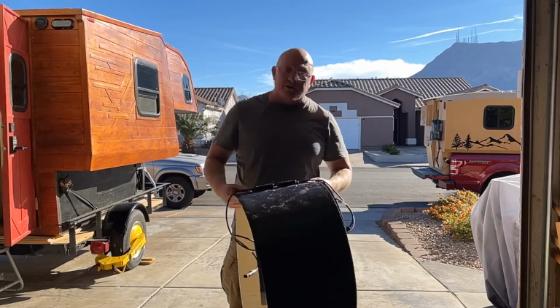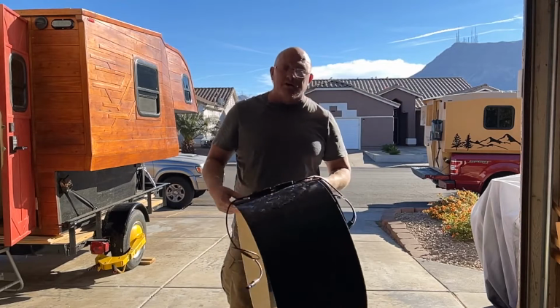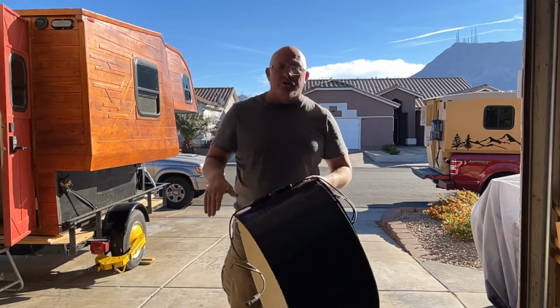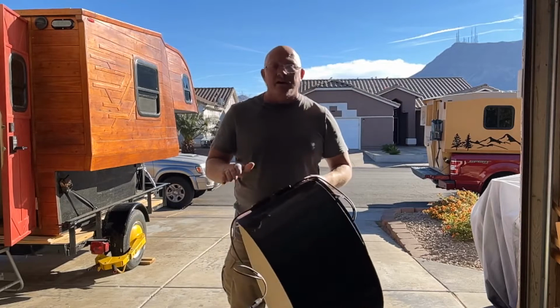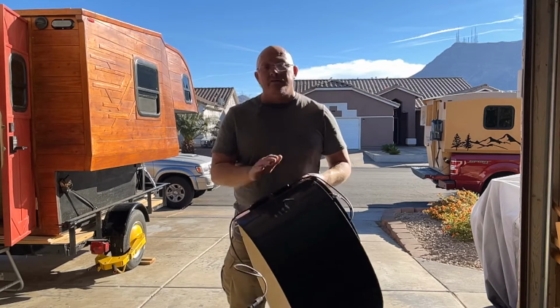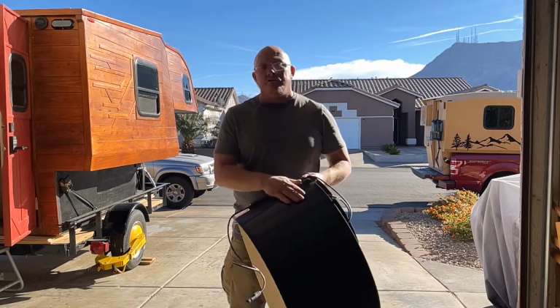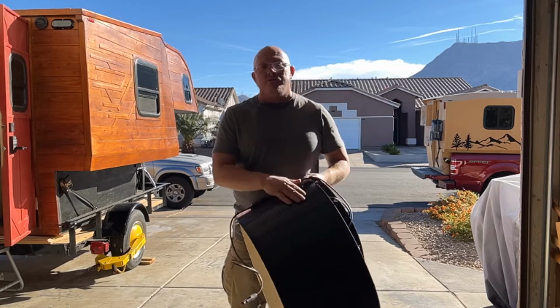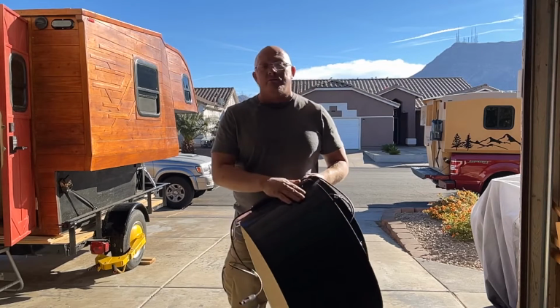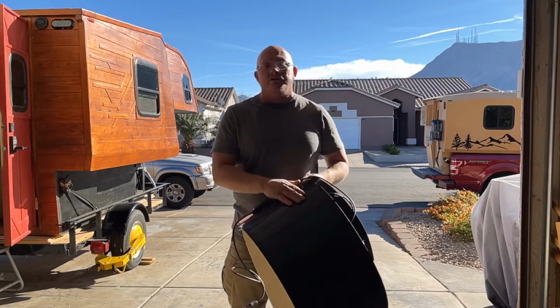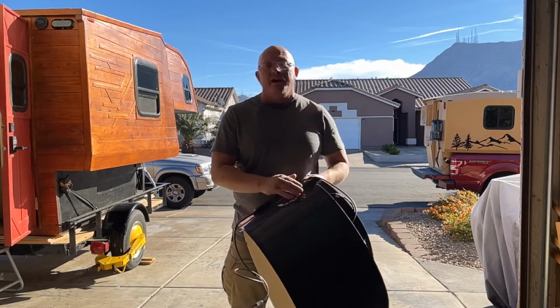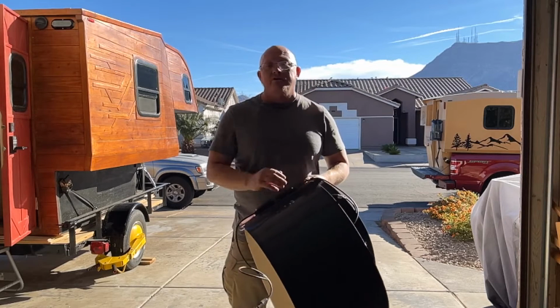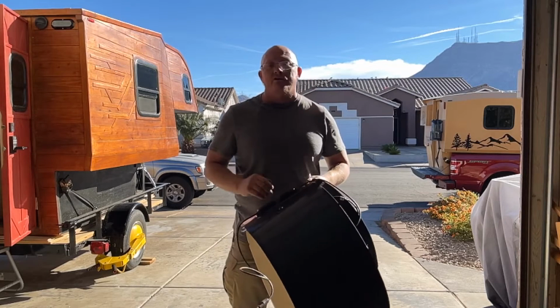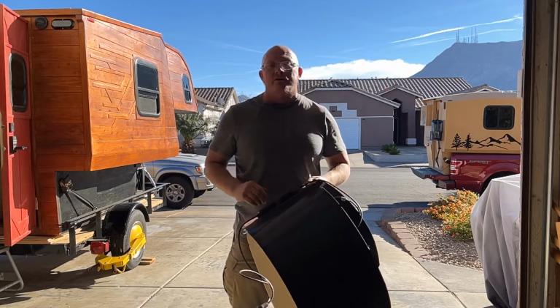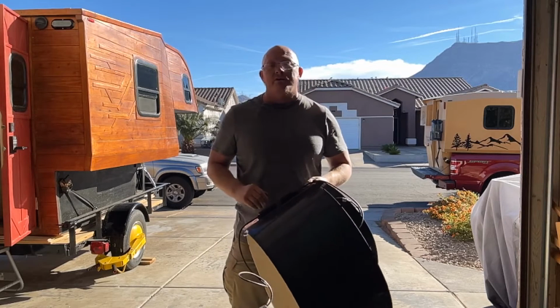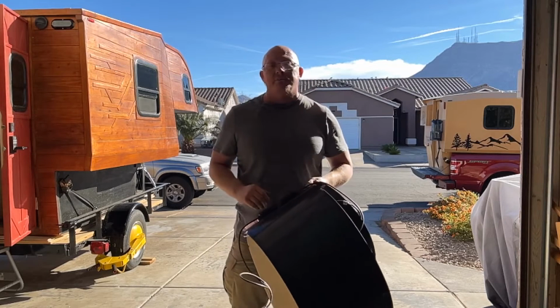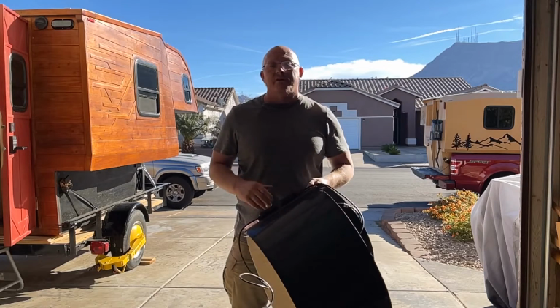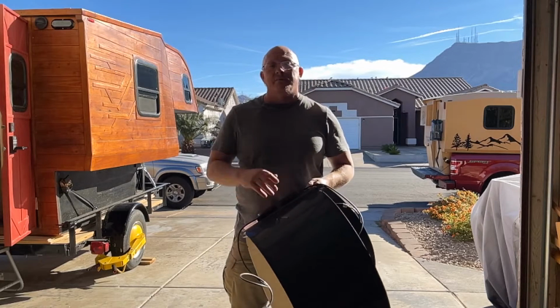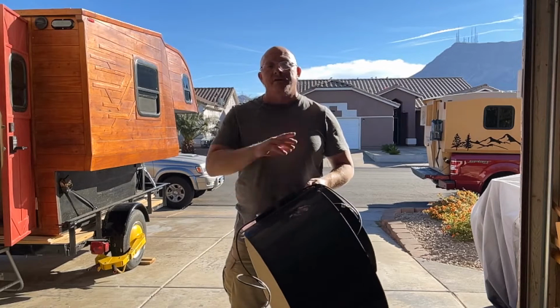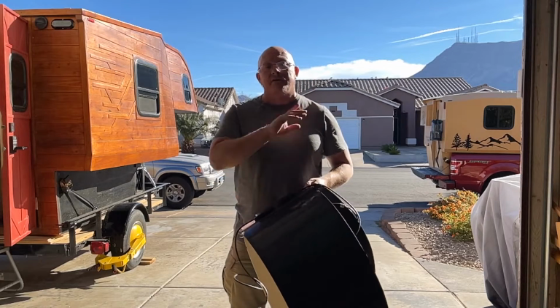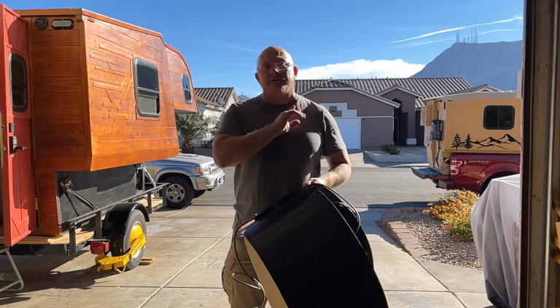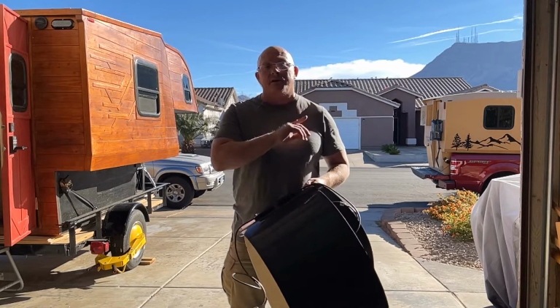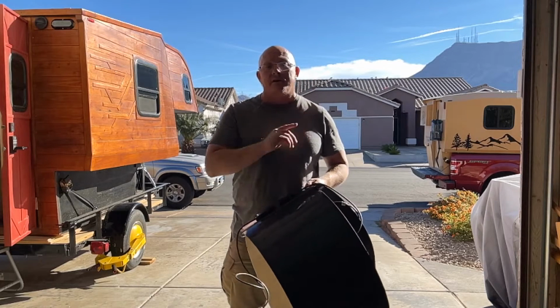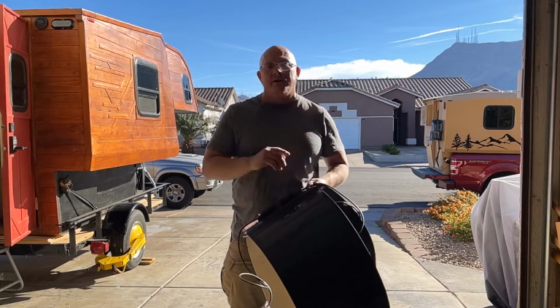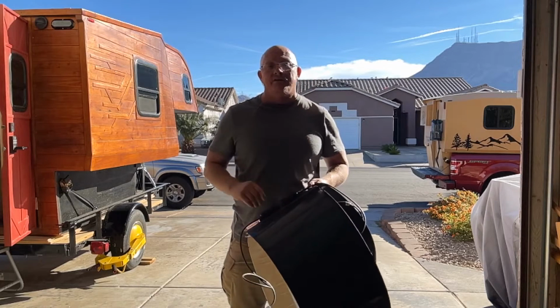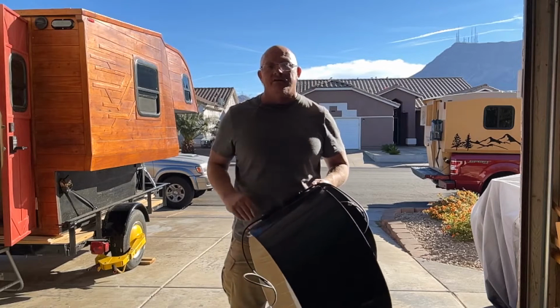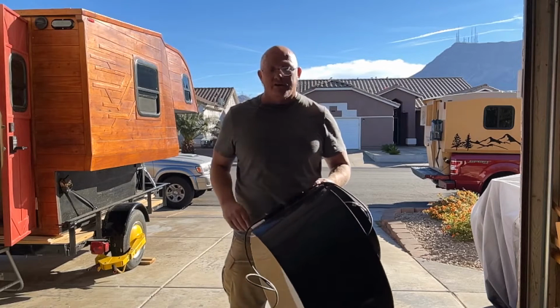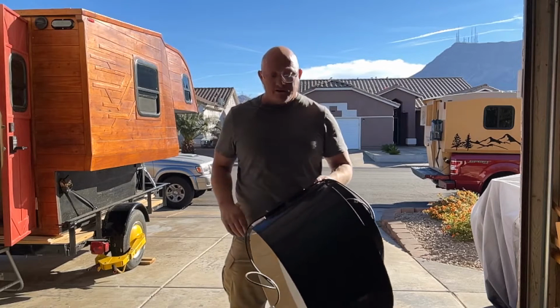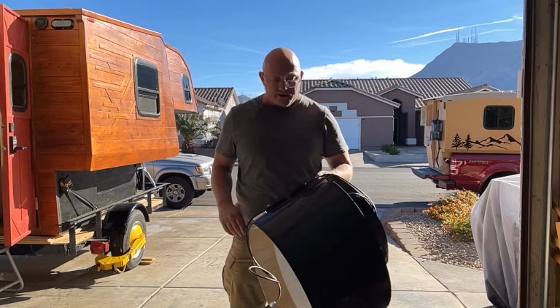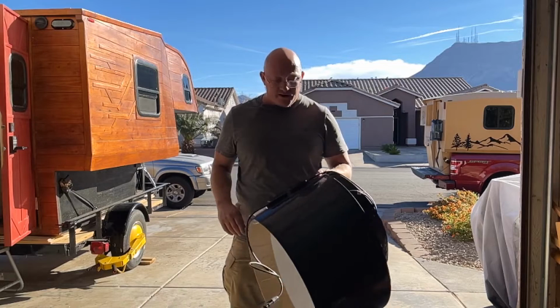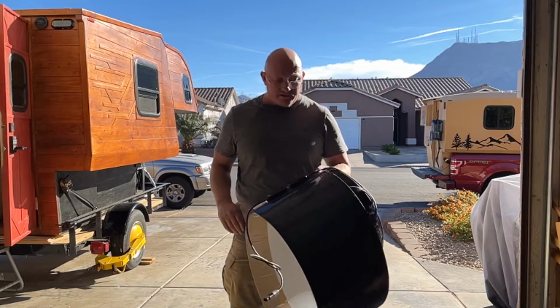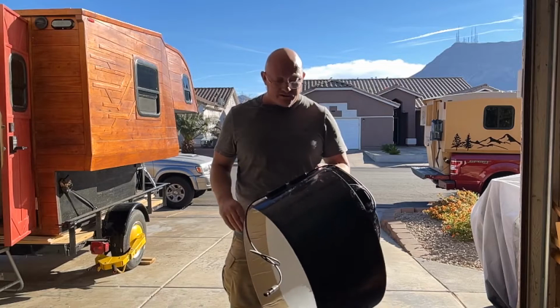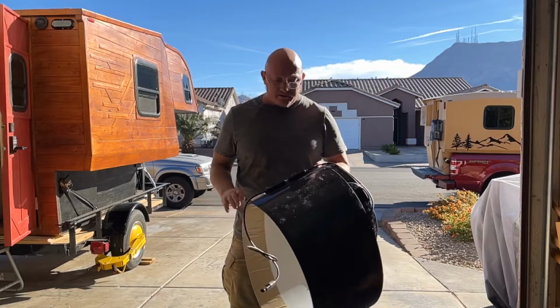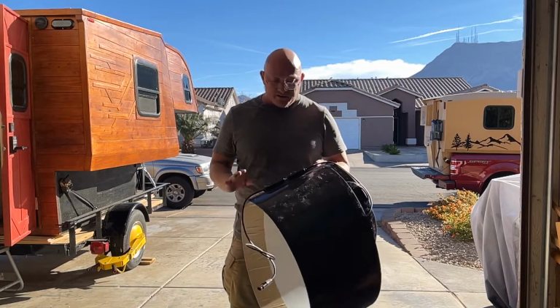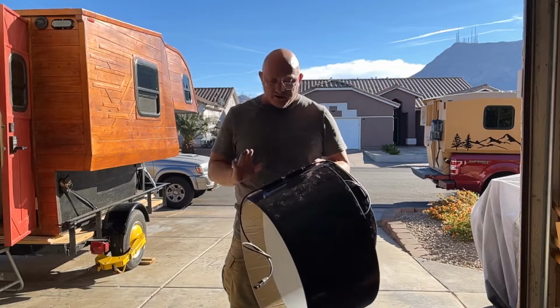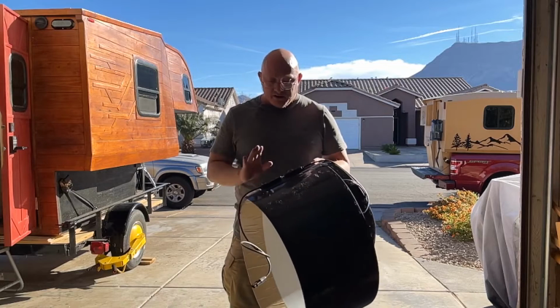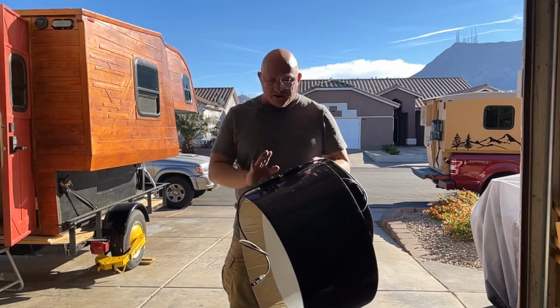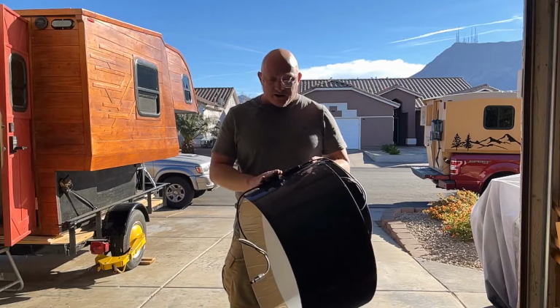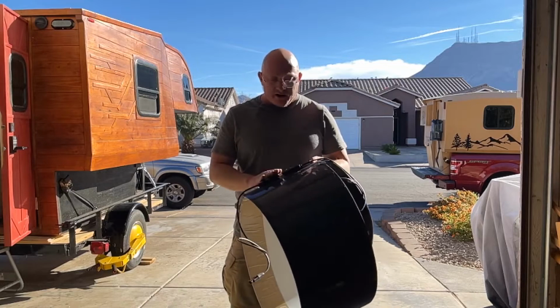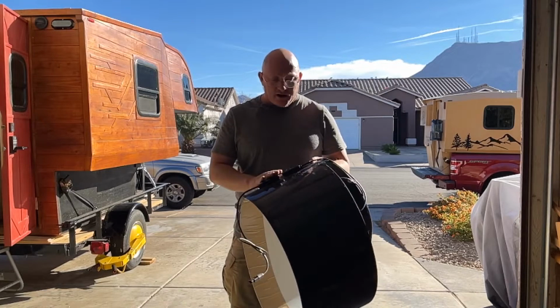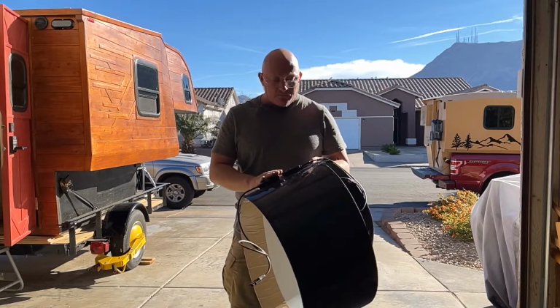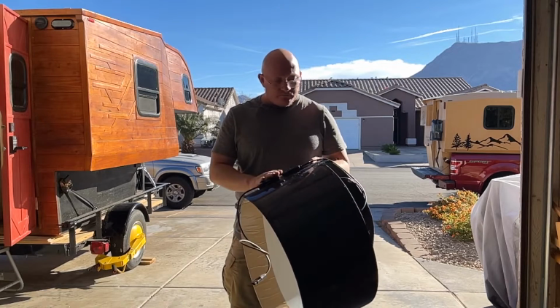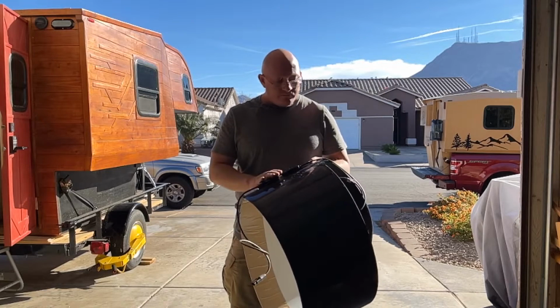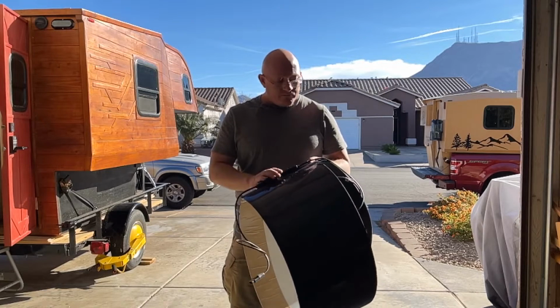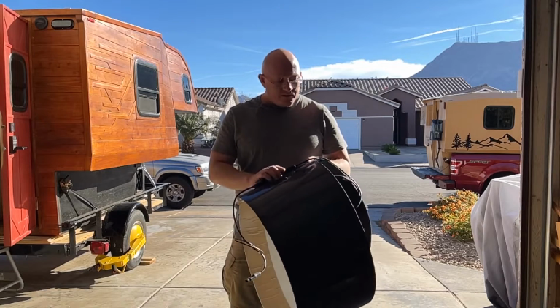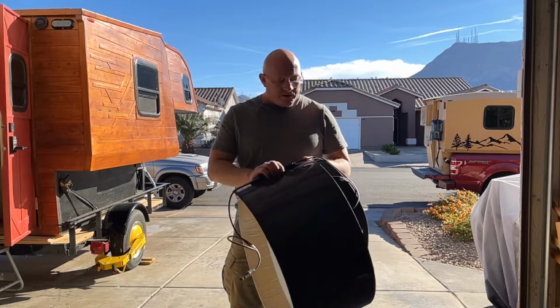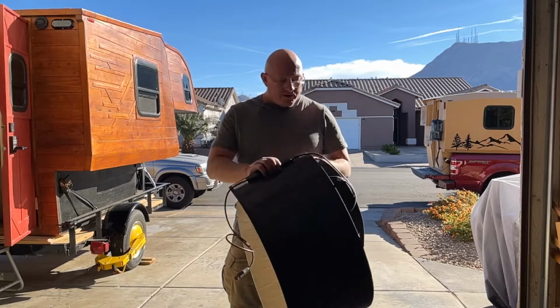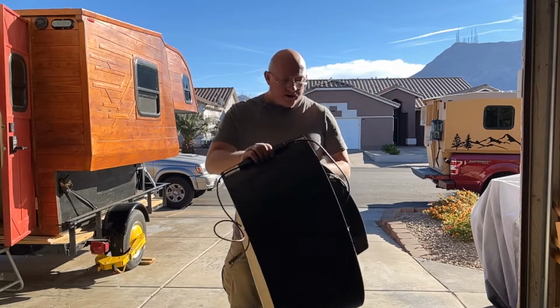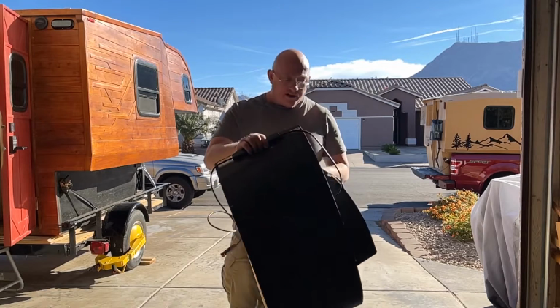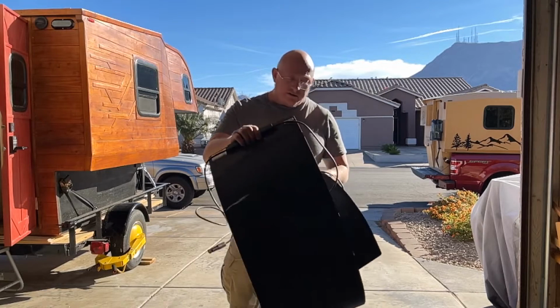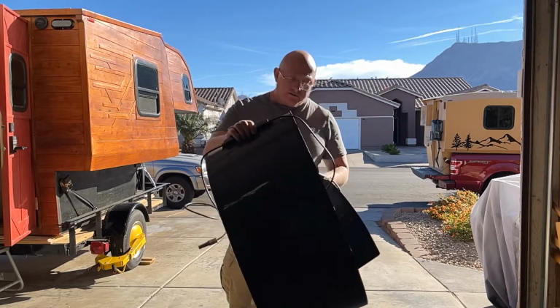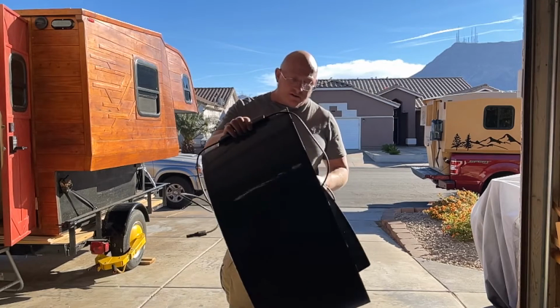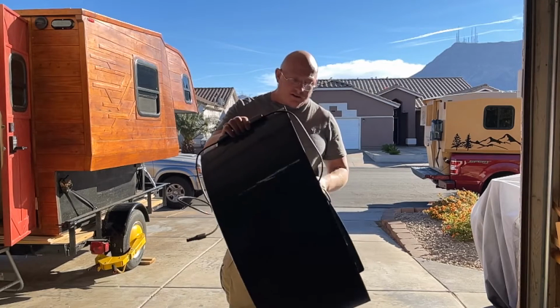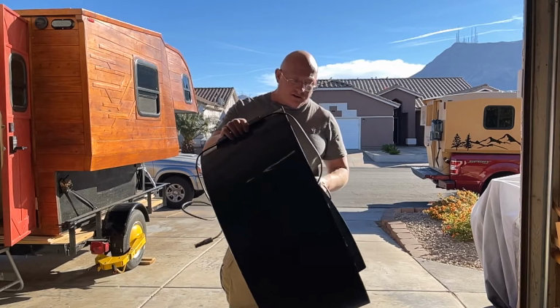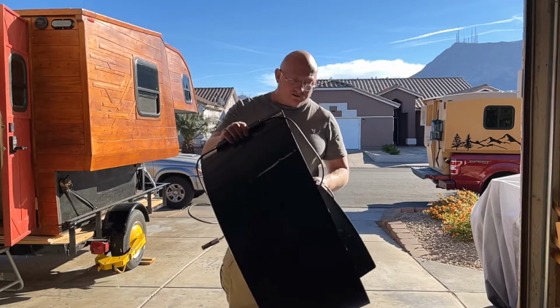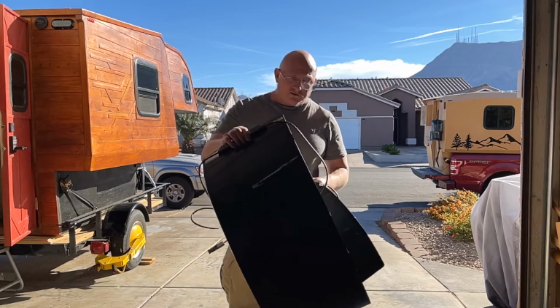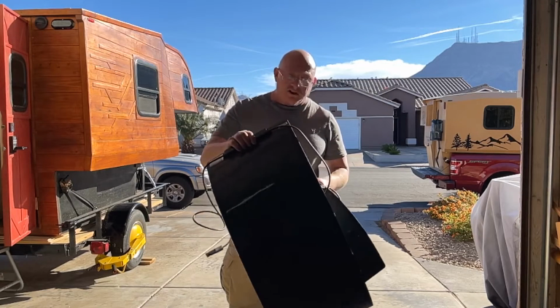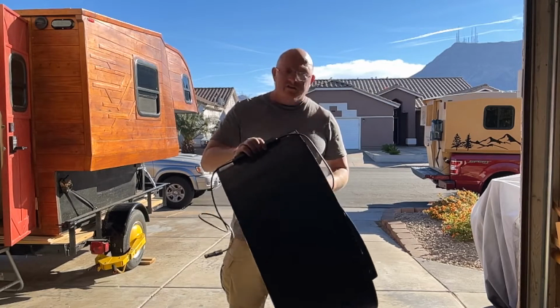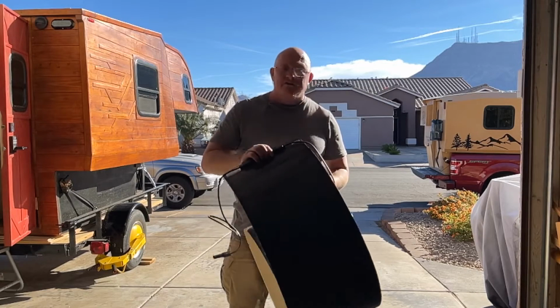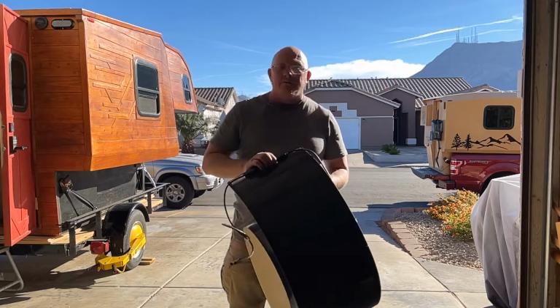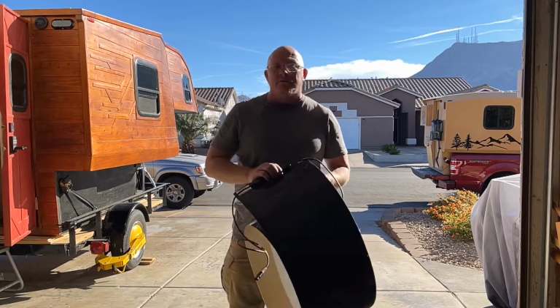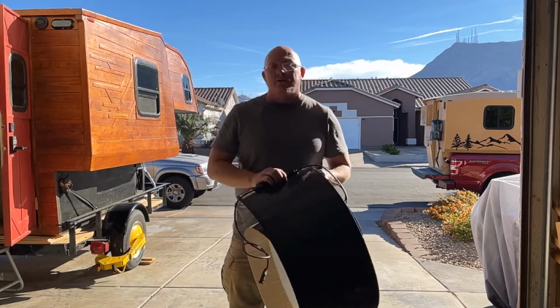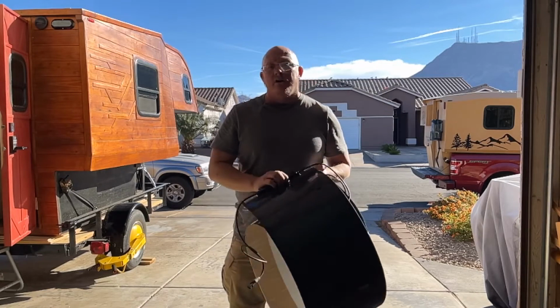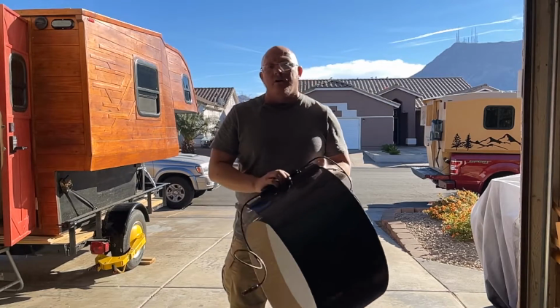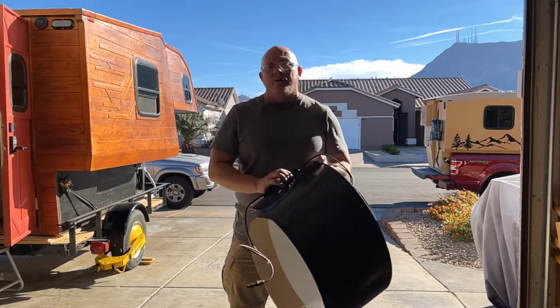We're going to go ahead and do some tests, hook it up to the meter. I've got a nice sunny day out here, and just kind of see where it'll go.